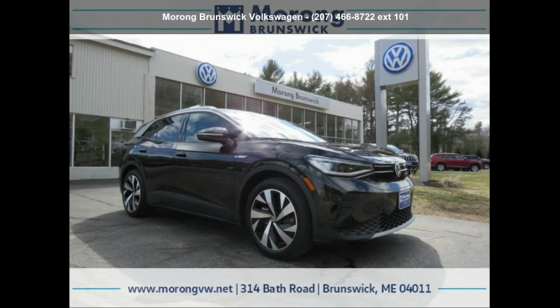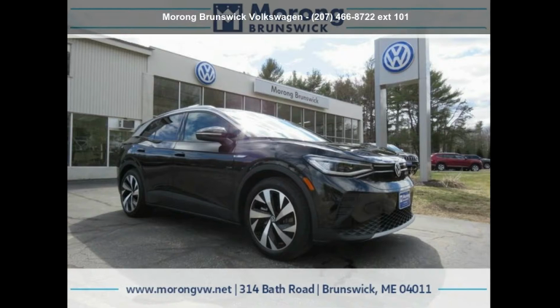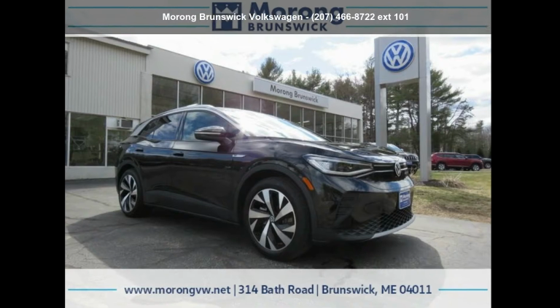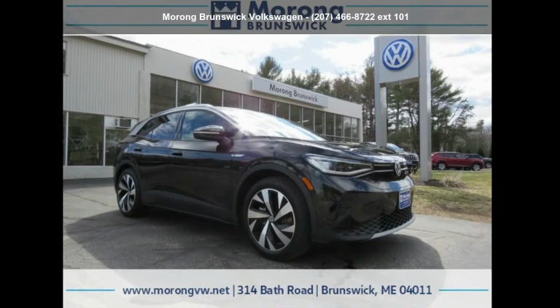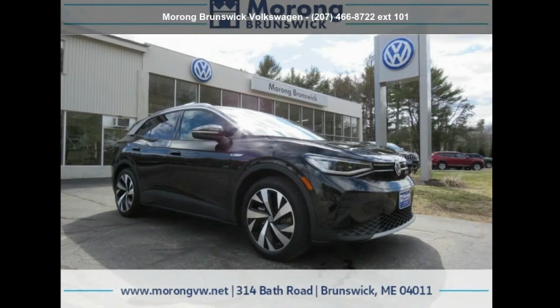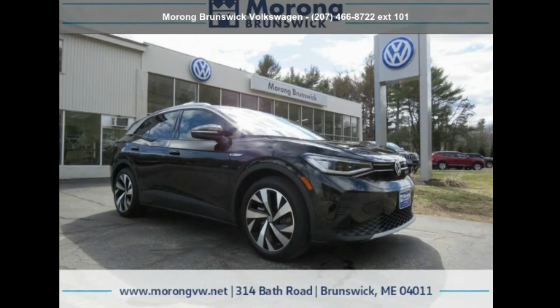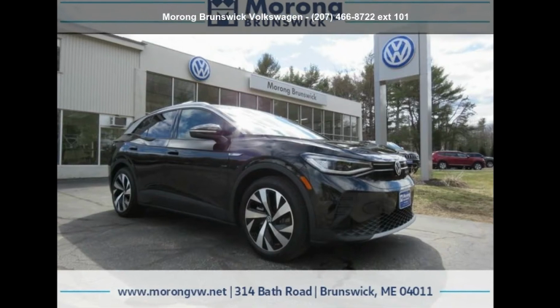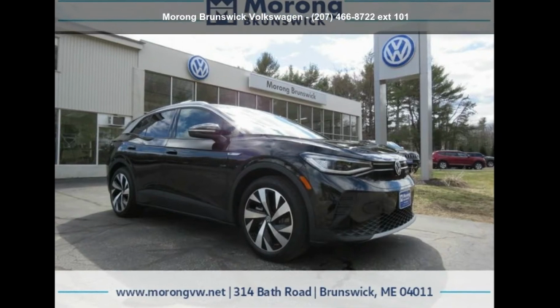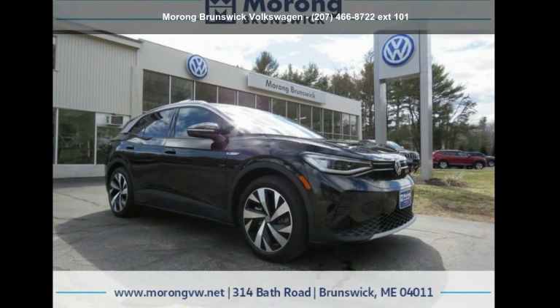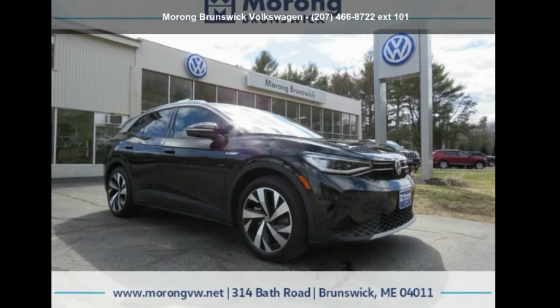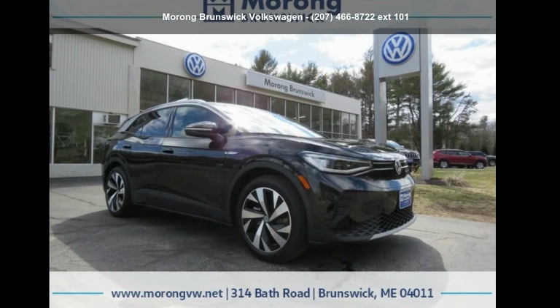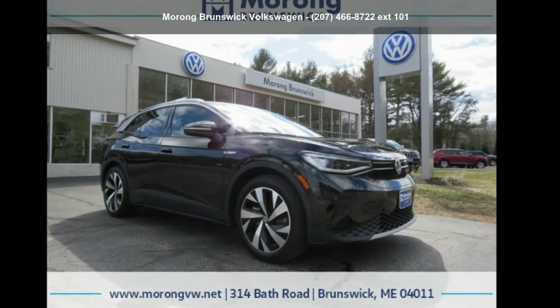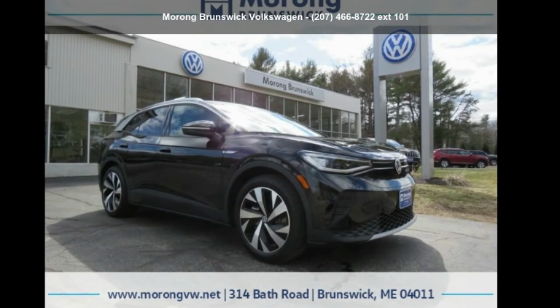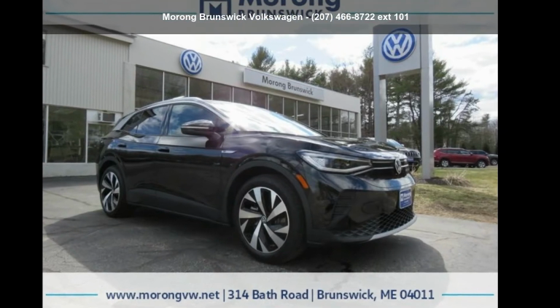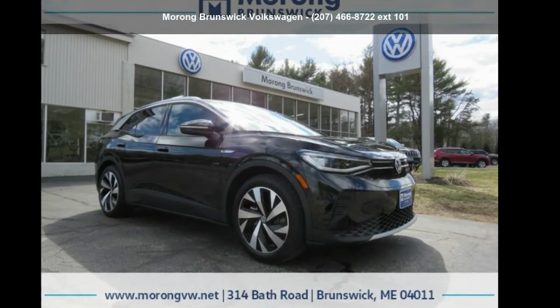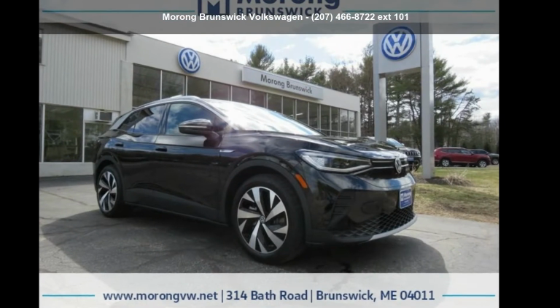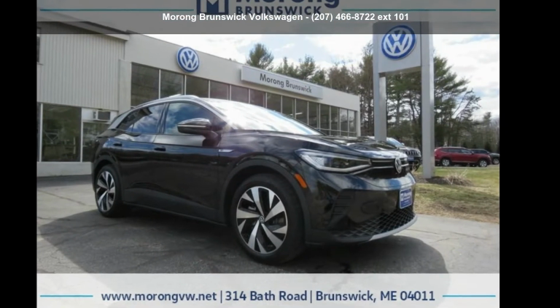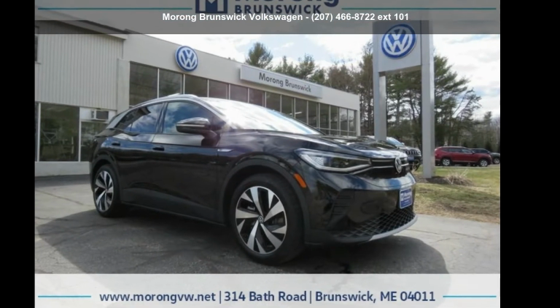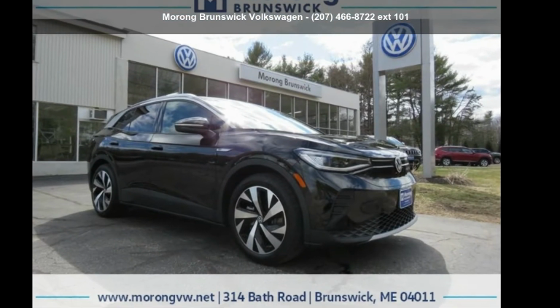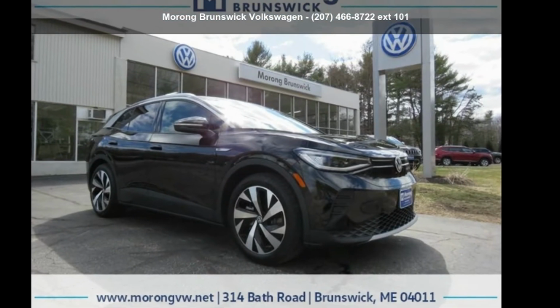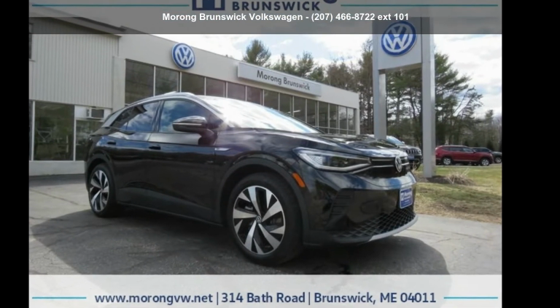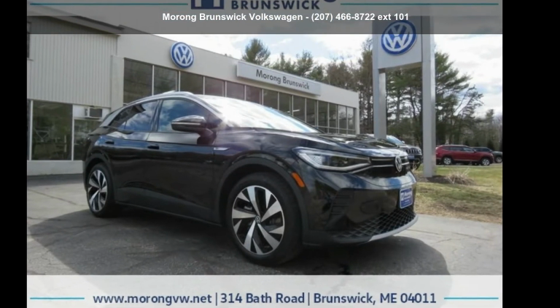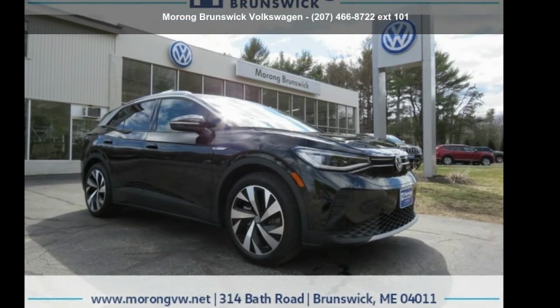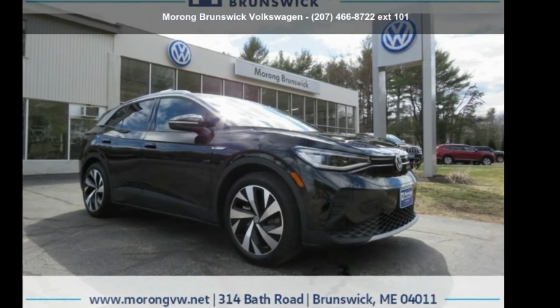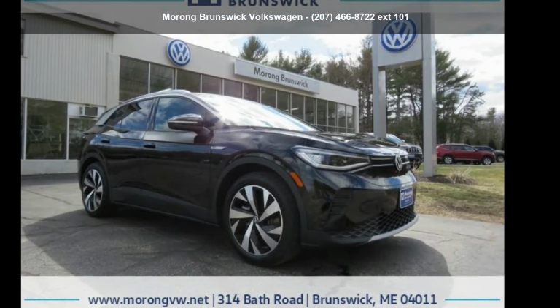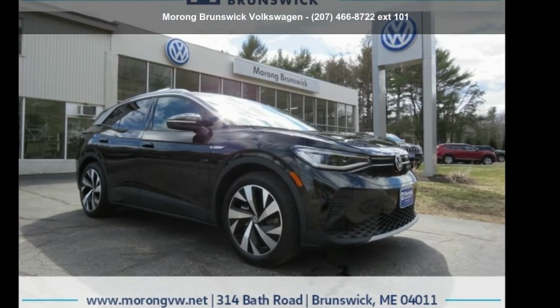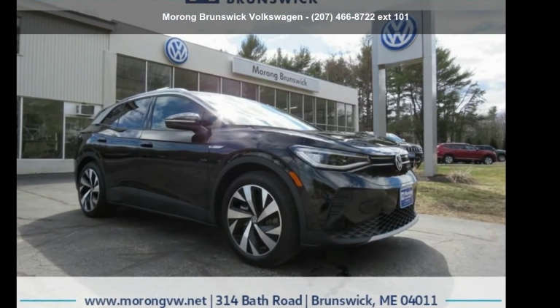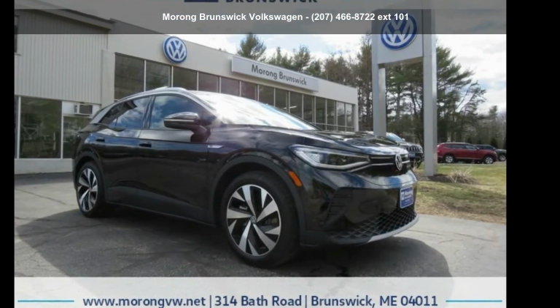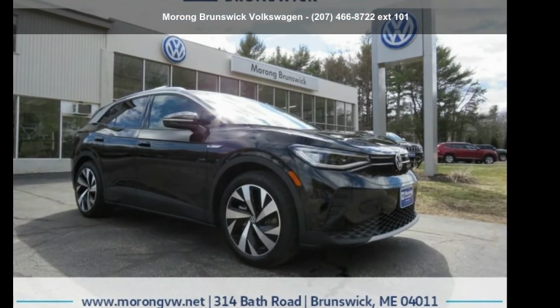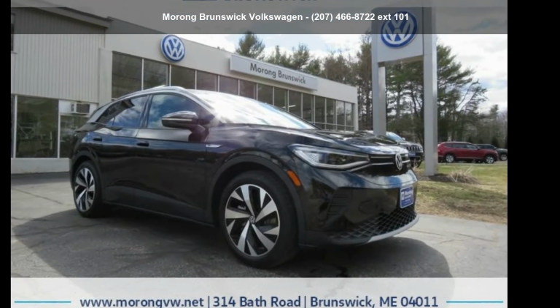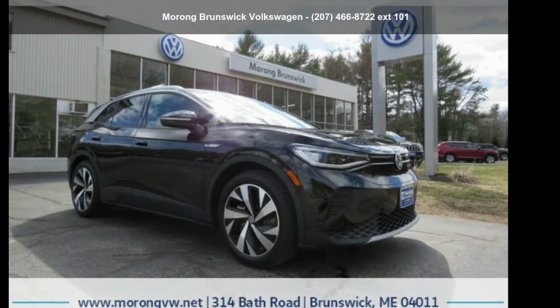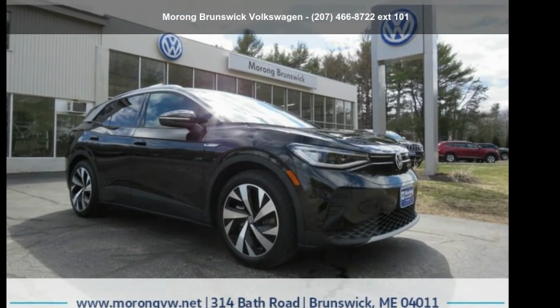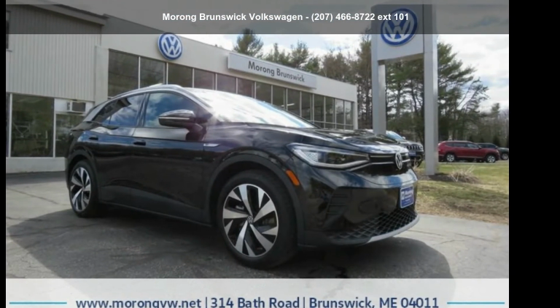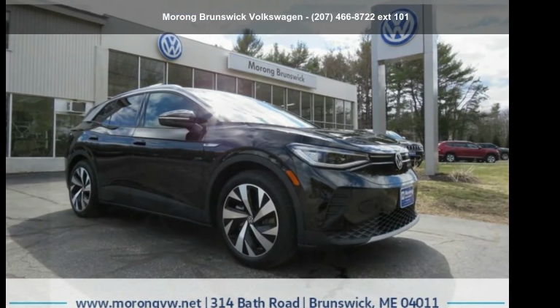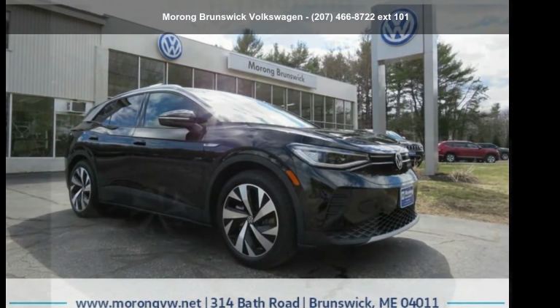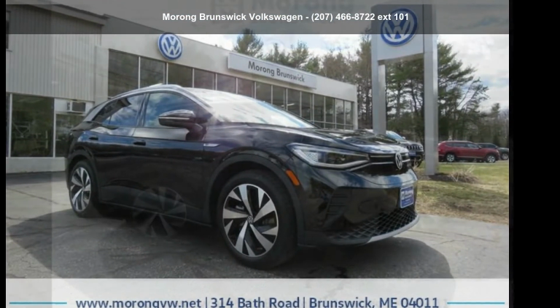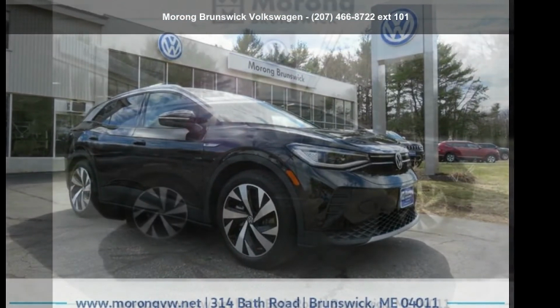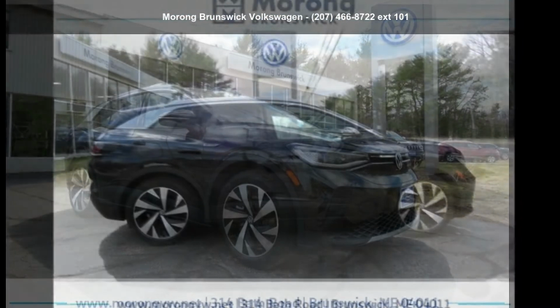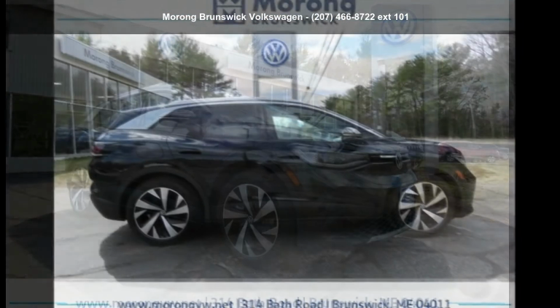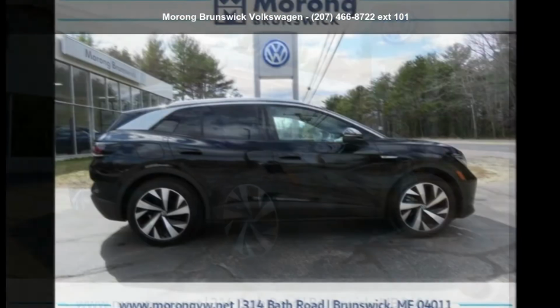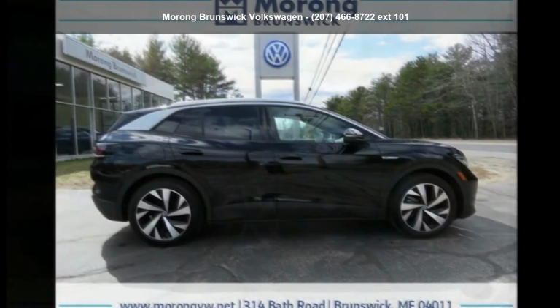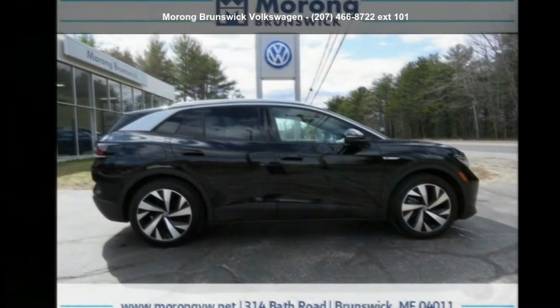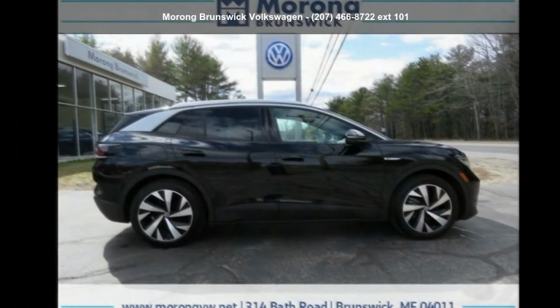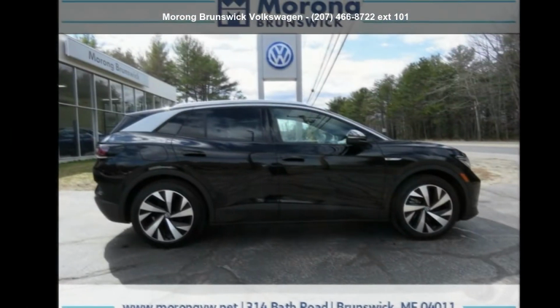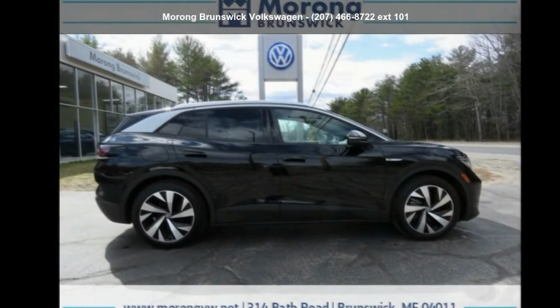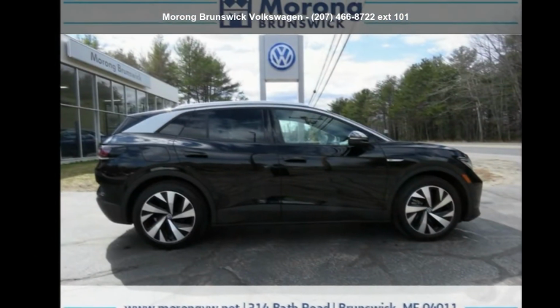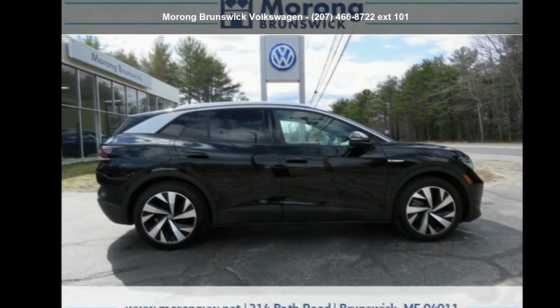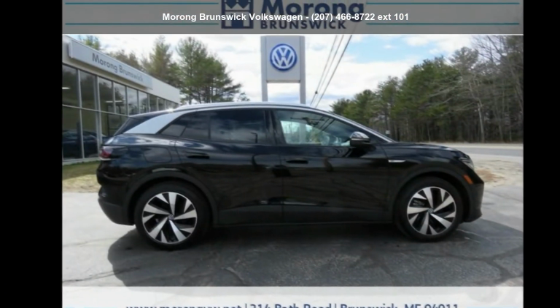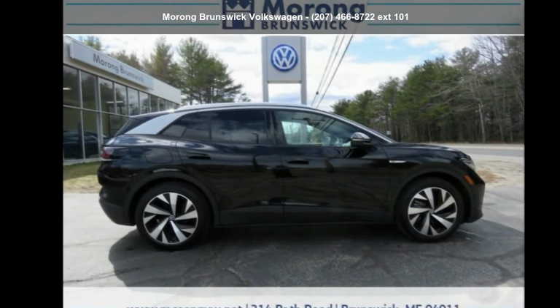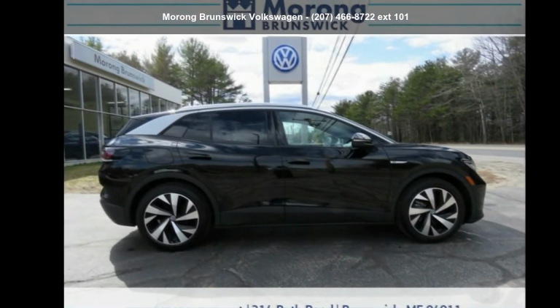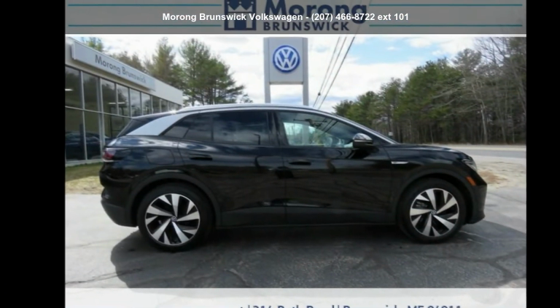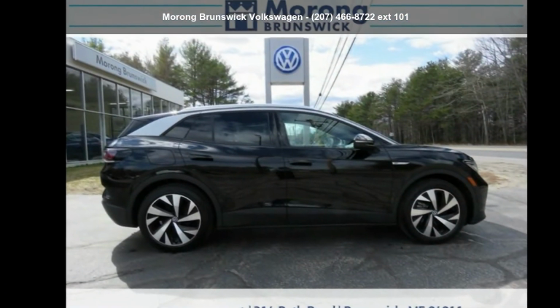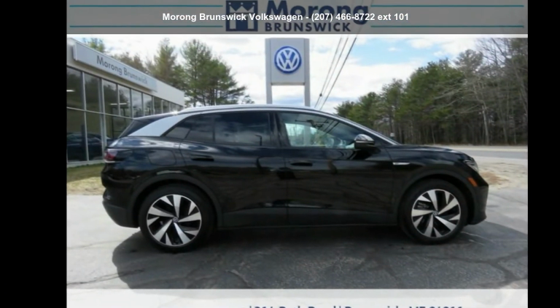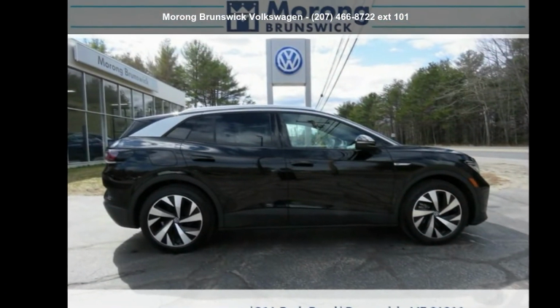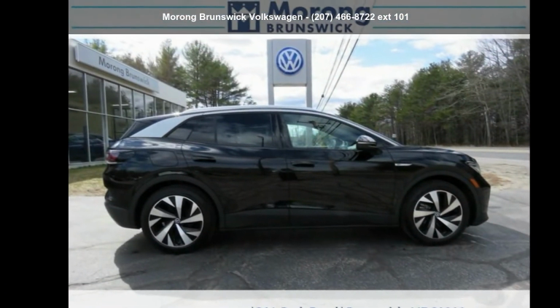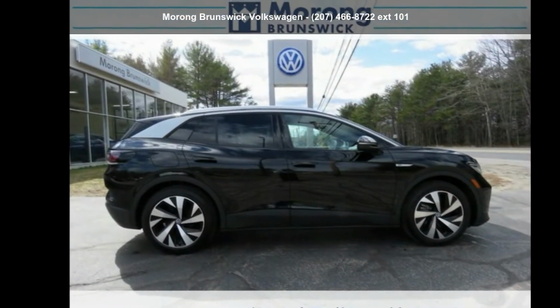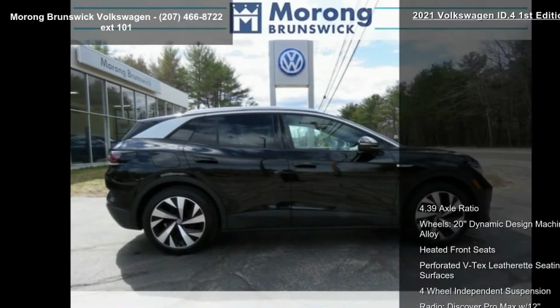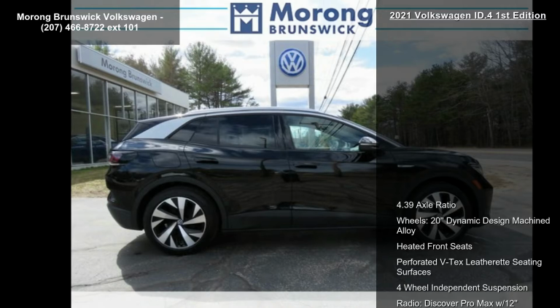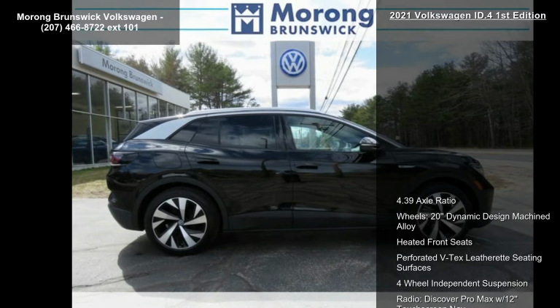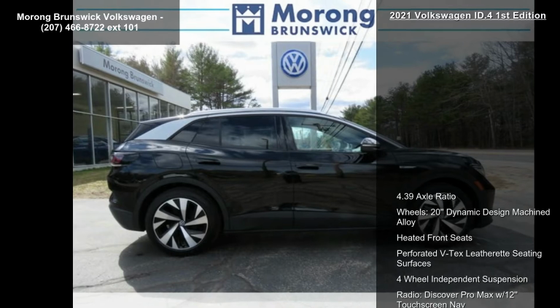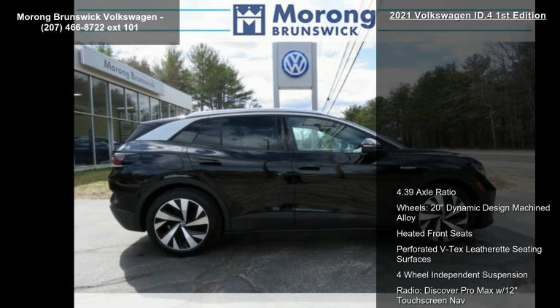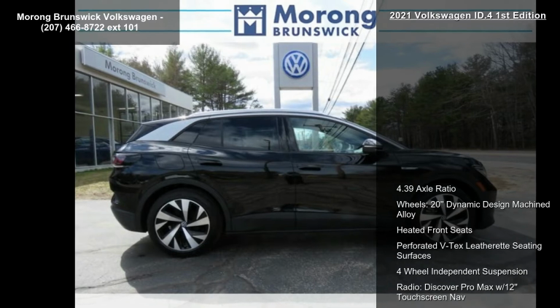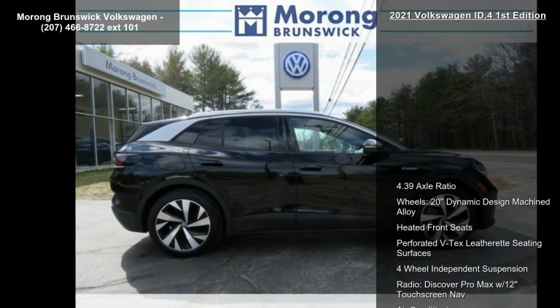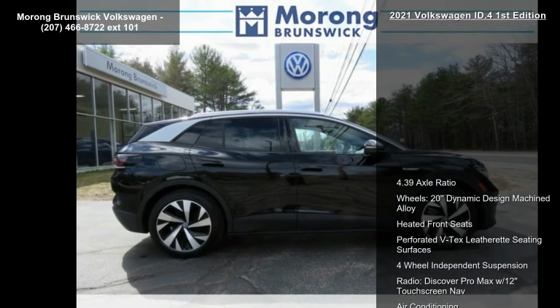Step into the Volkswagen 2021 ID April 1st Edition. This may be the set of wheels you've been looking for.